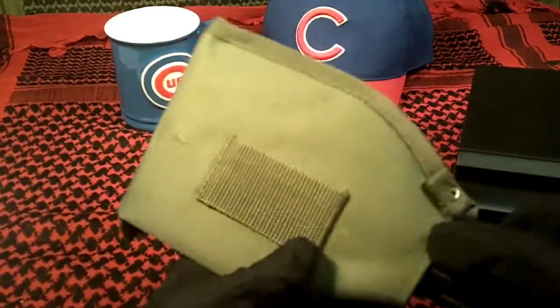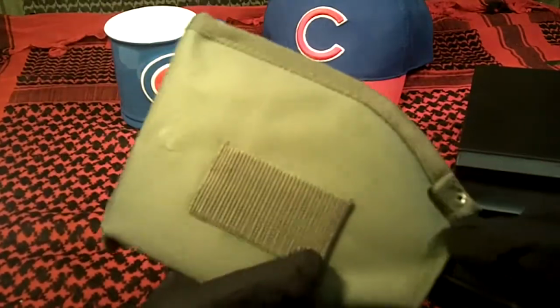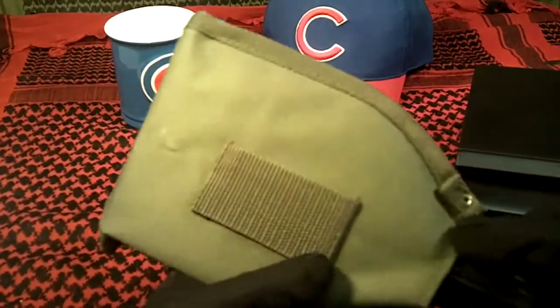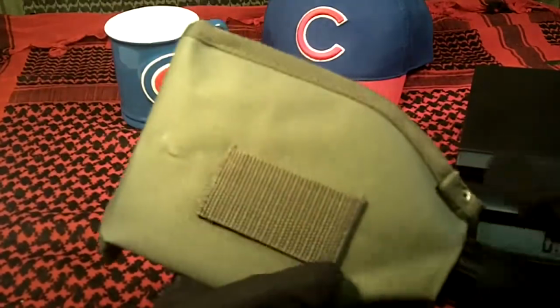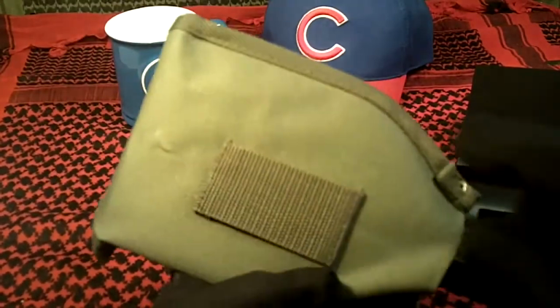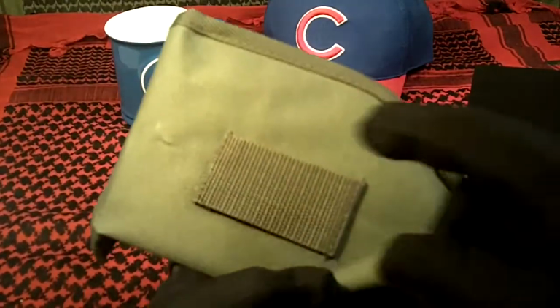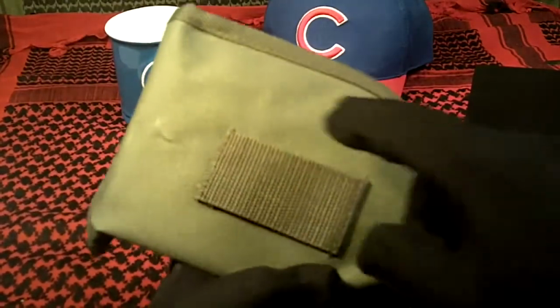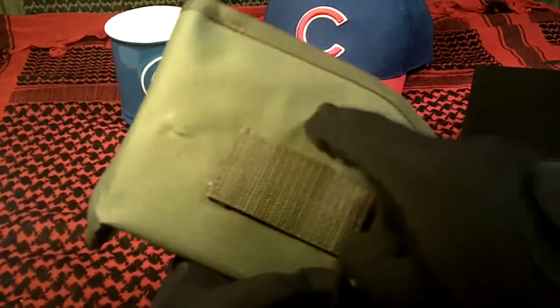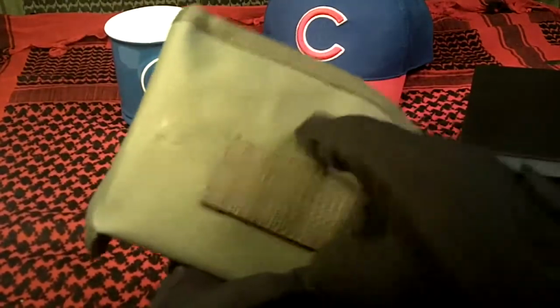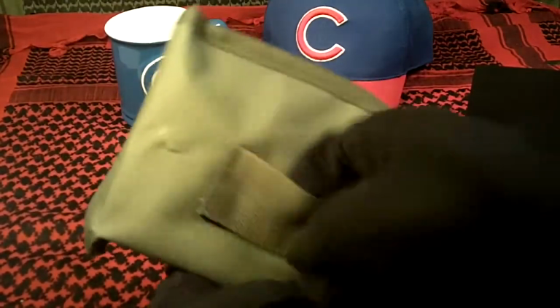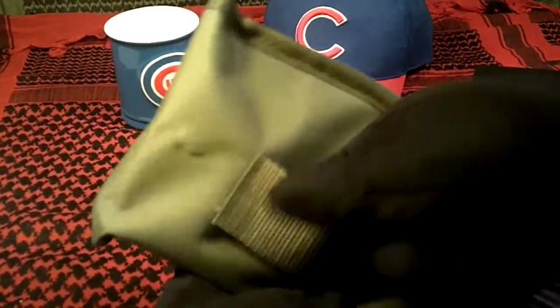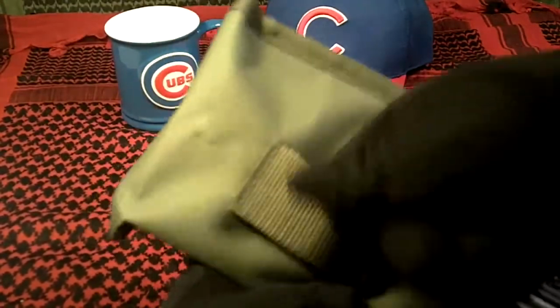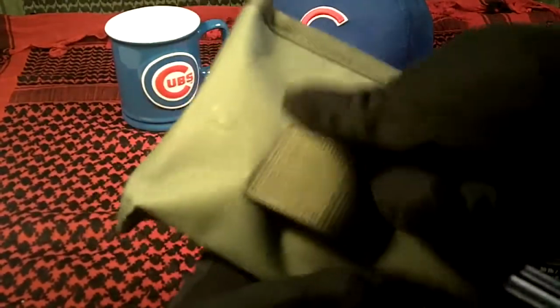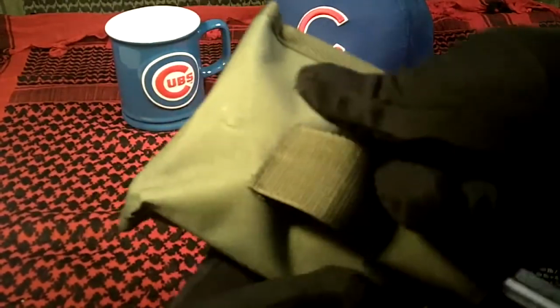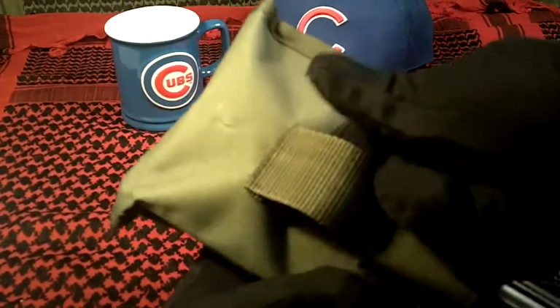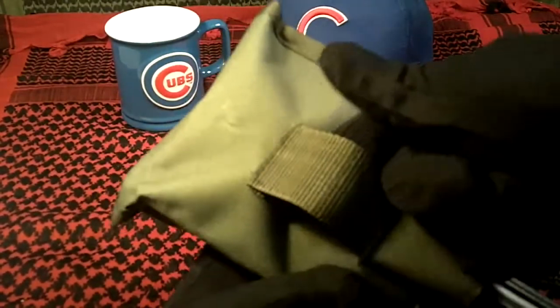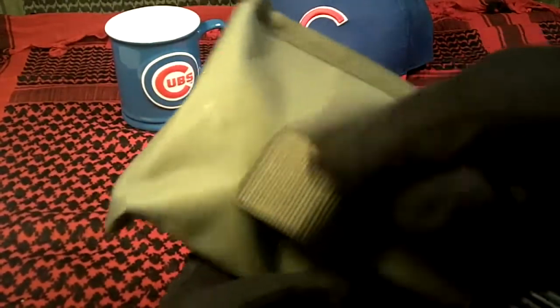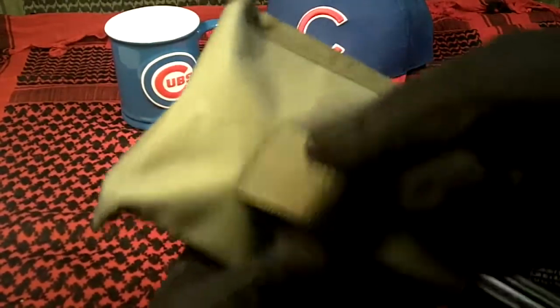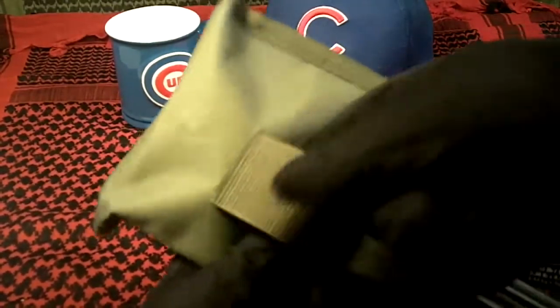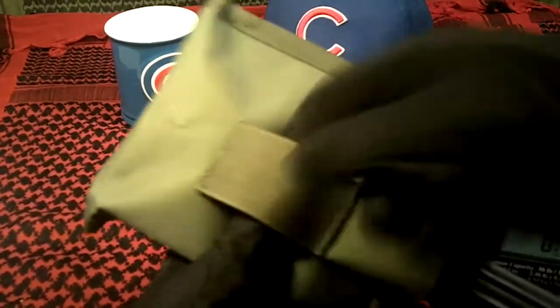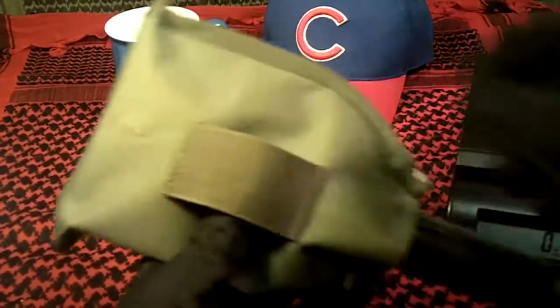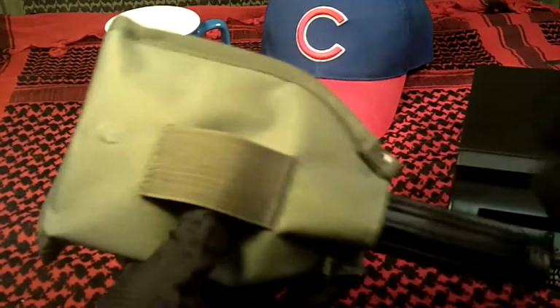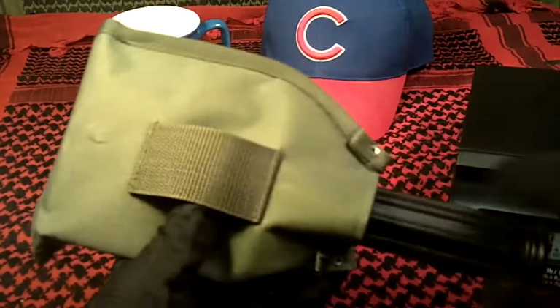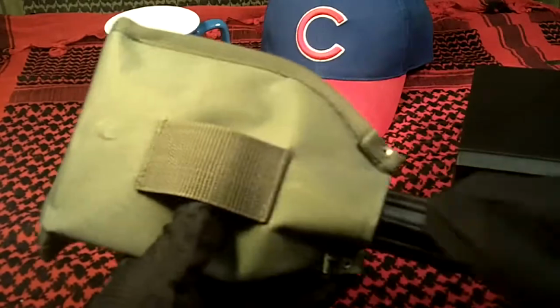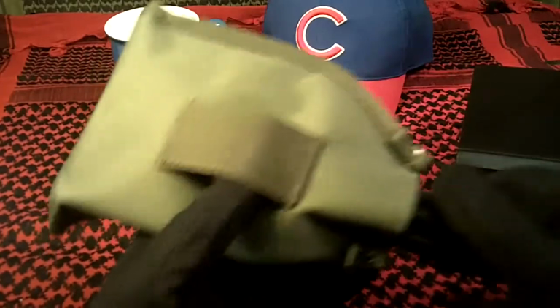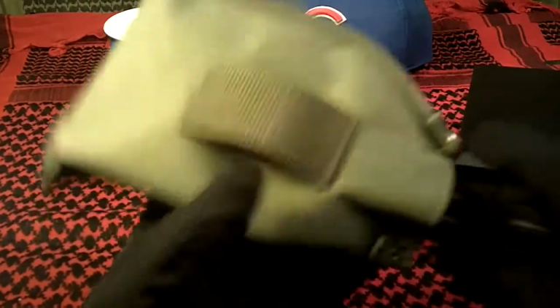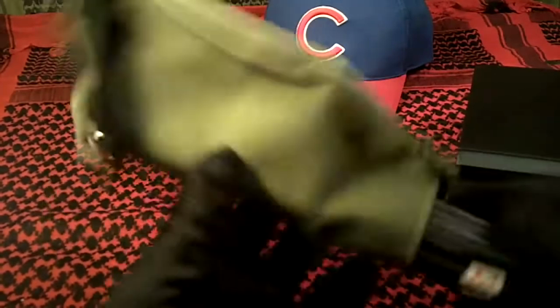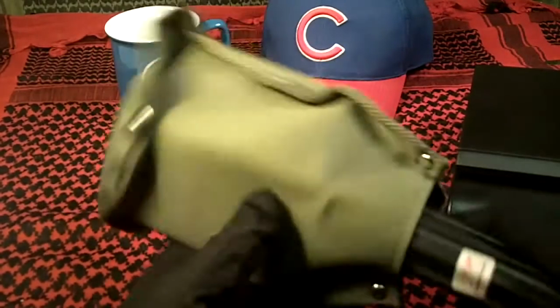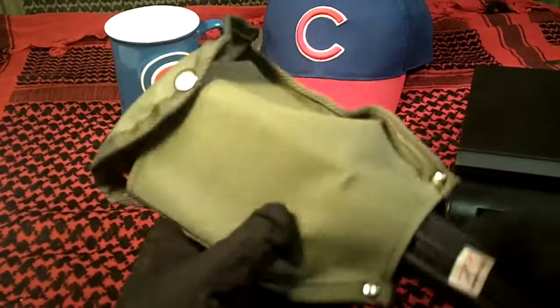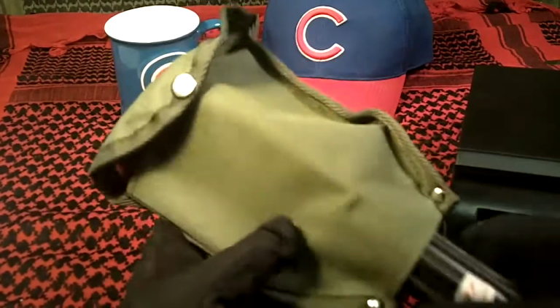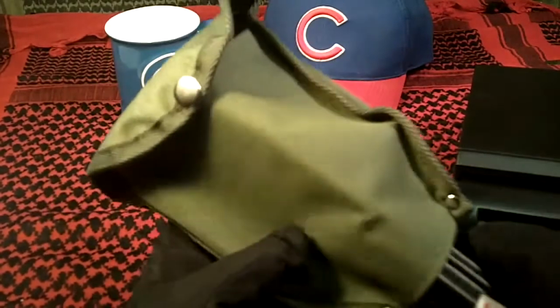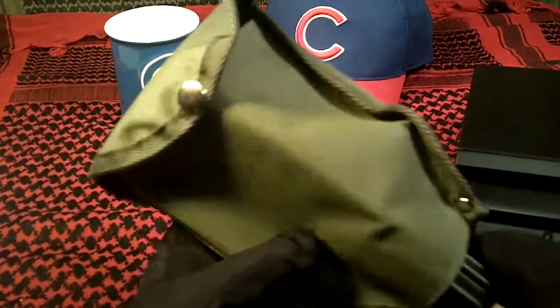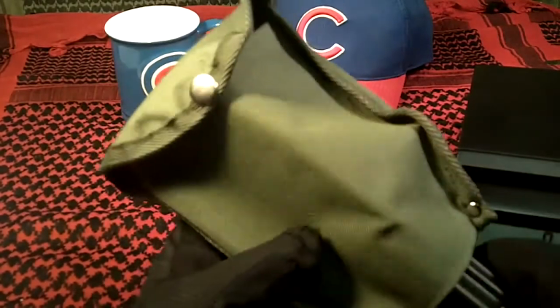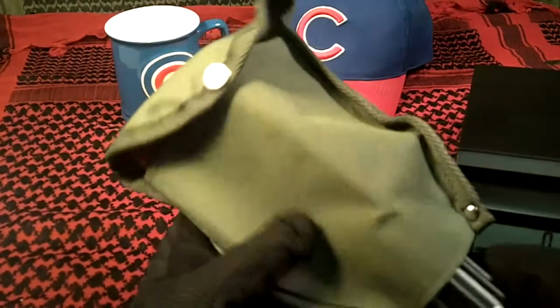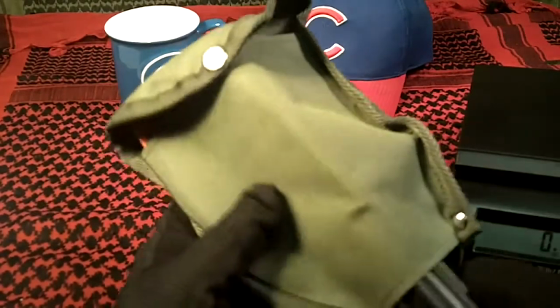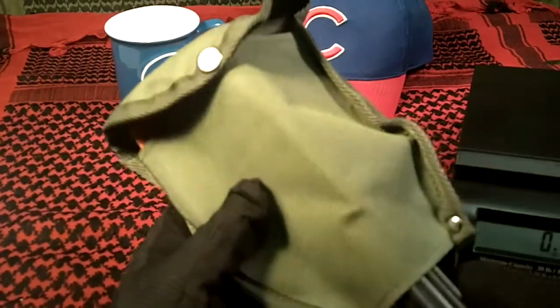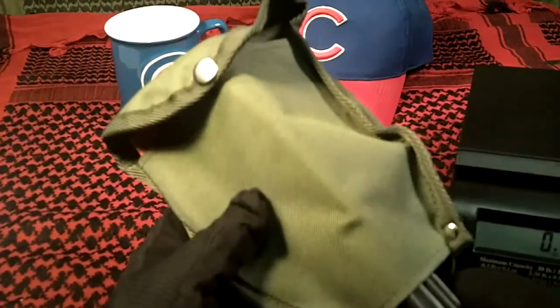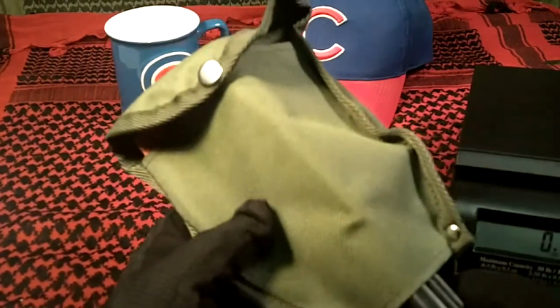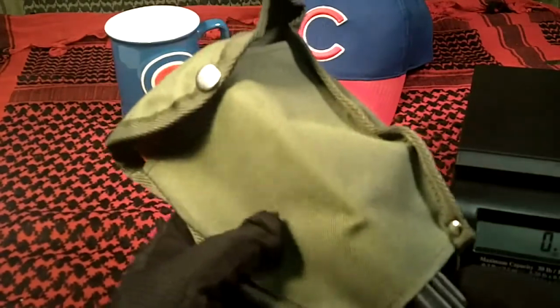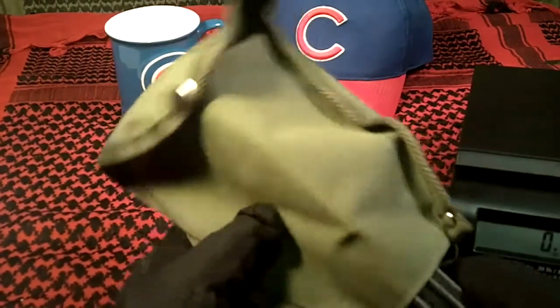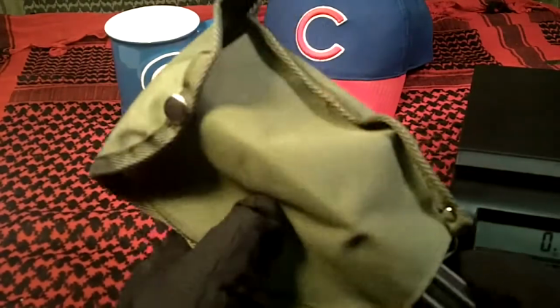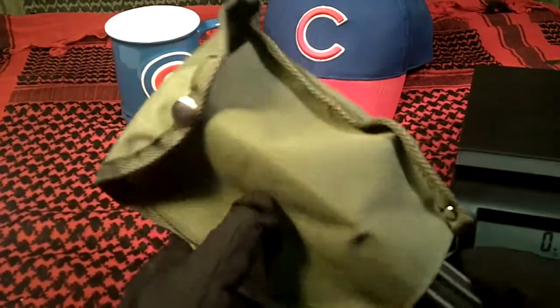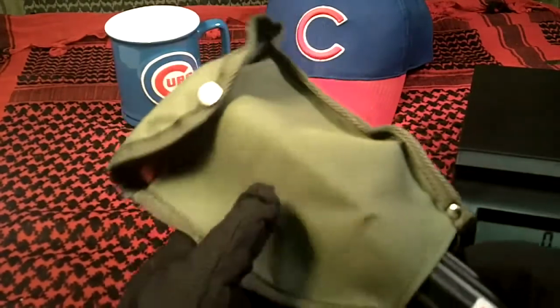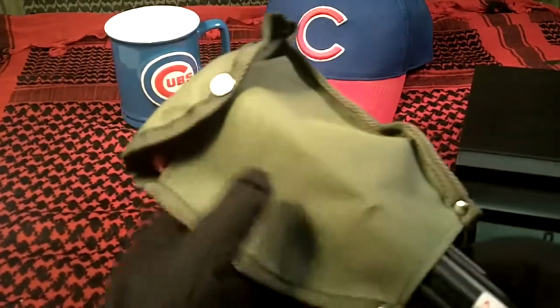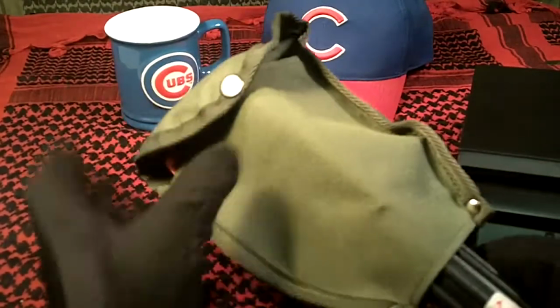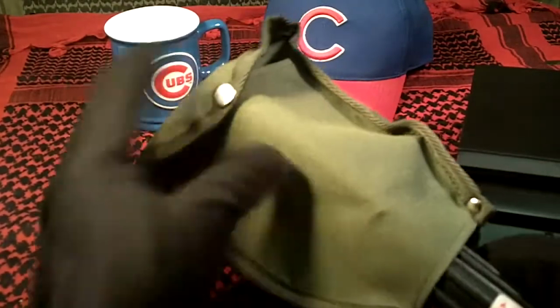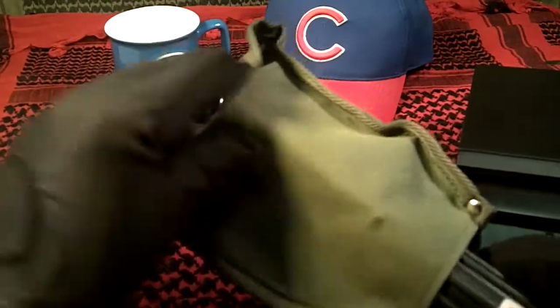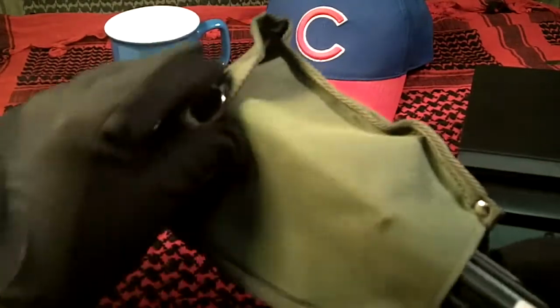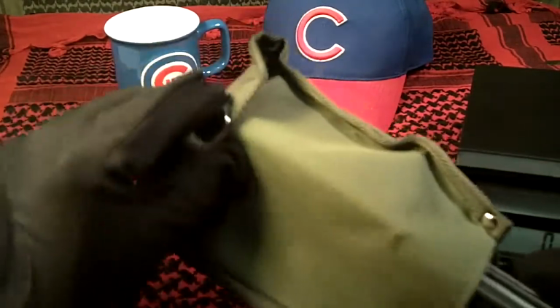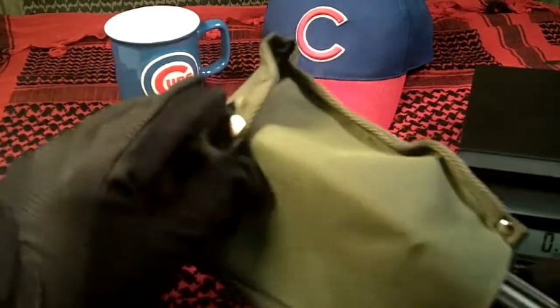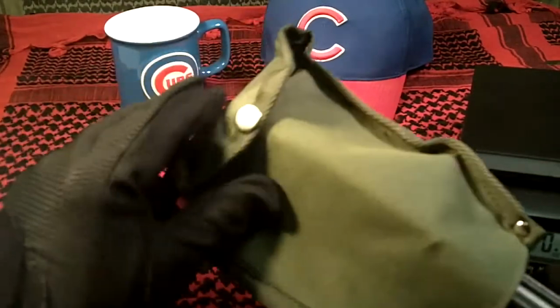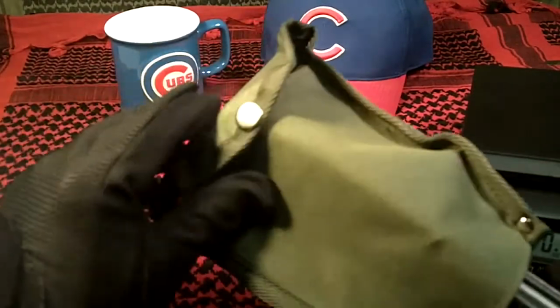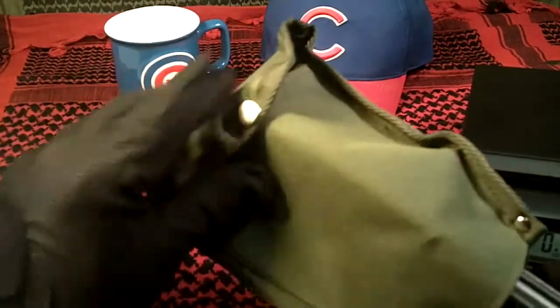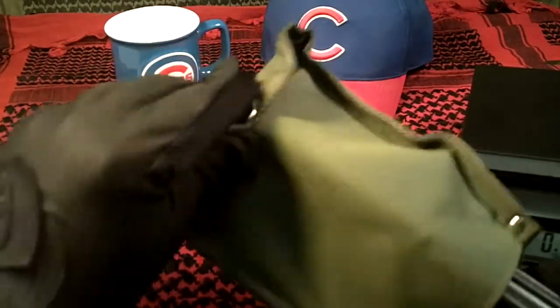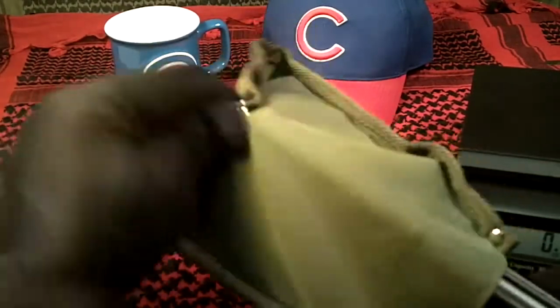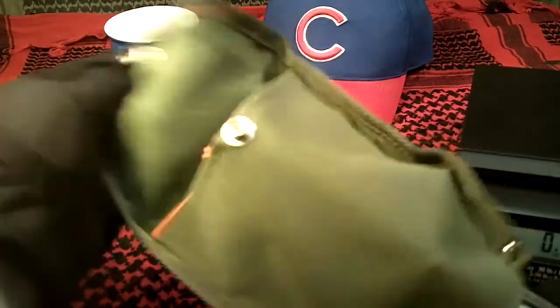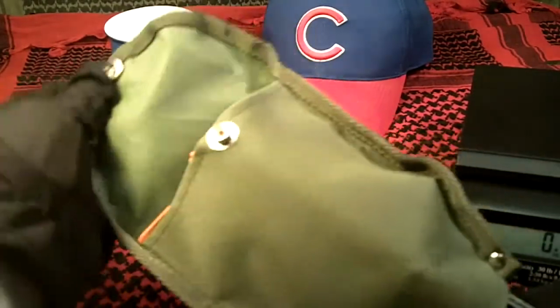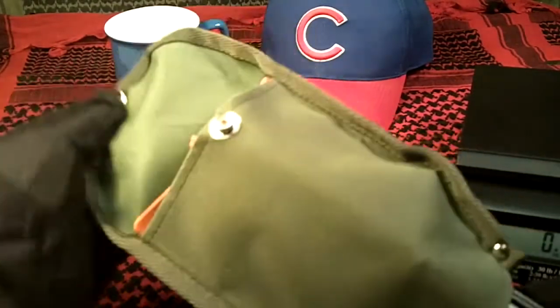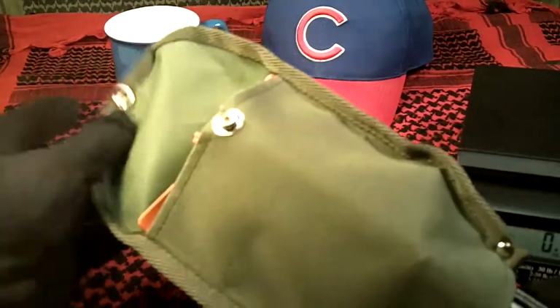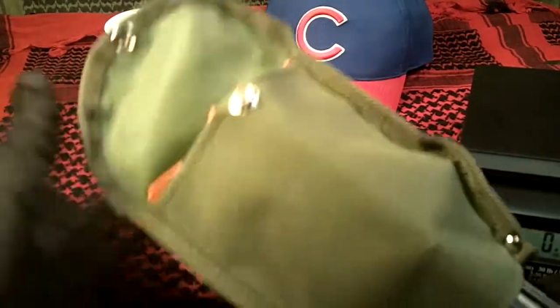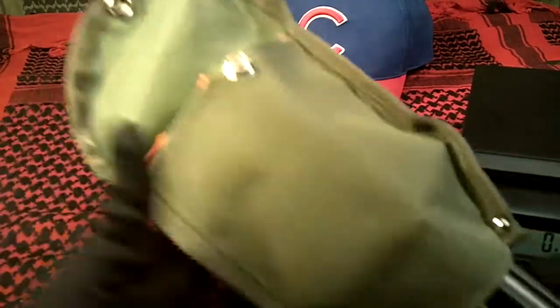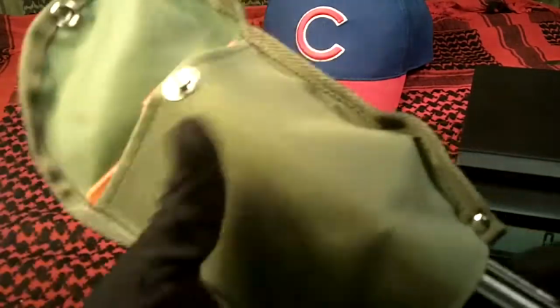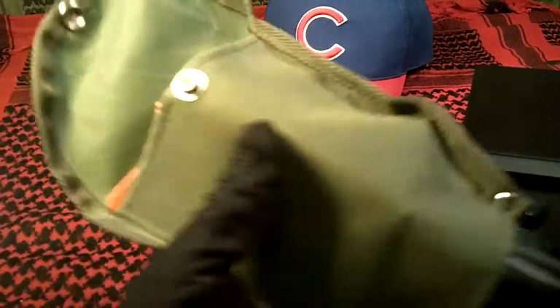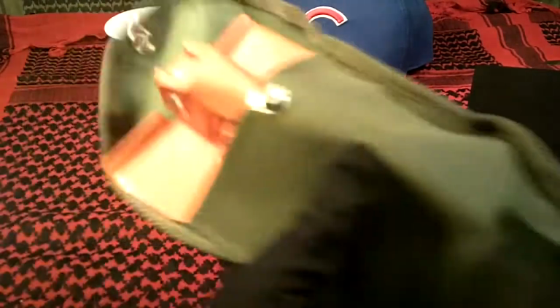It has a belt loop so you can stick it on your belt, and it's in kind of an OD green. It's got one snap closure.